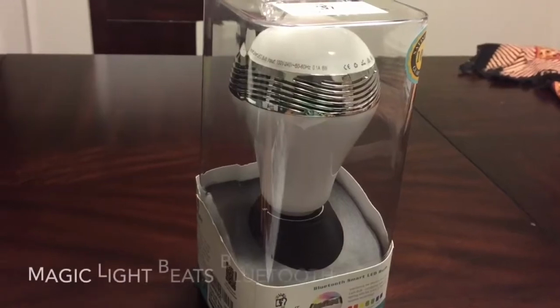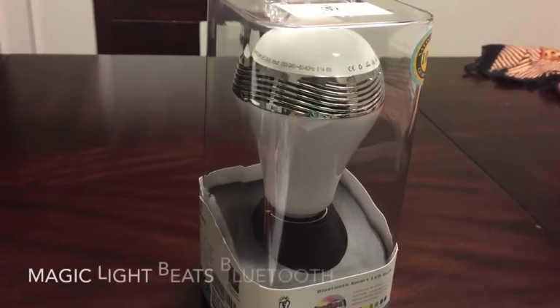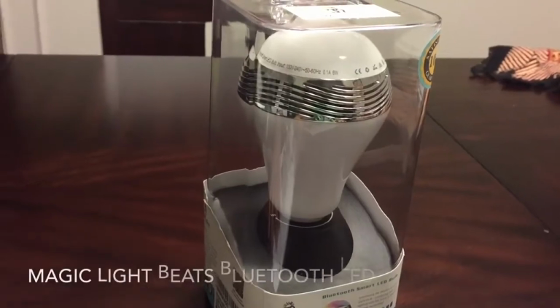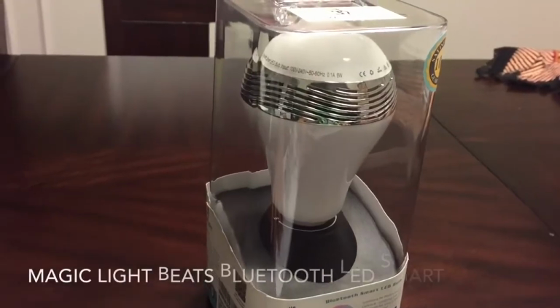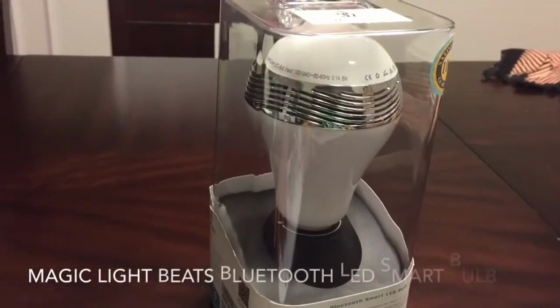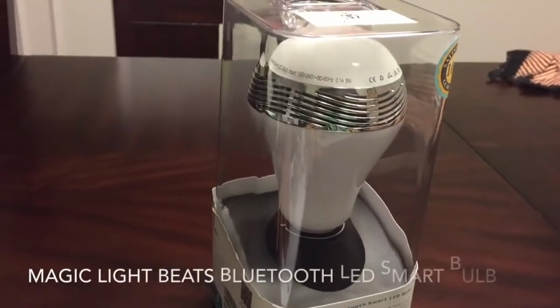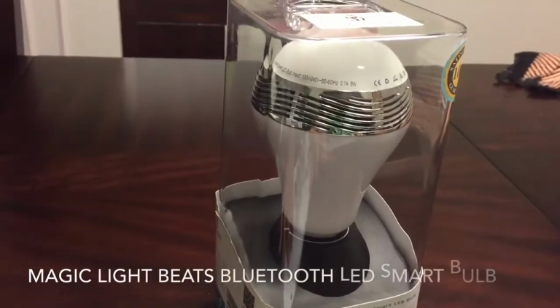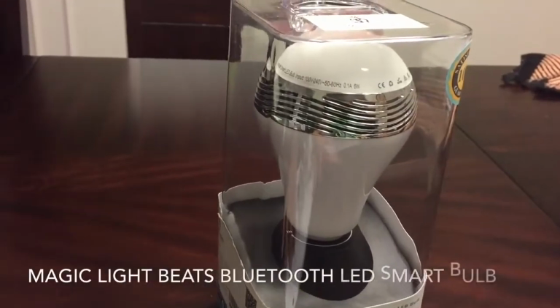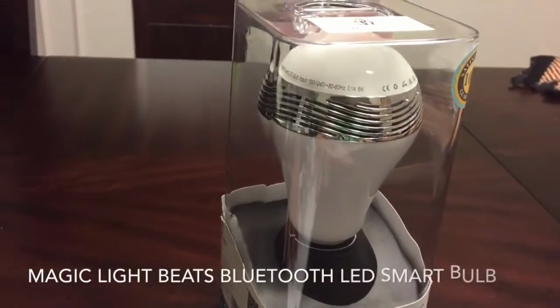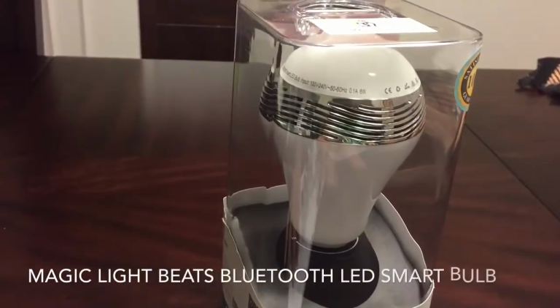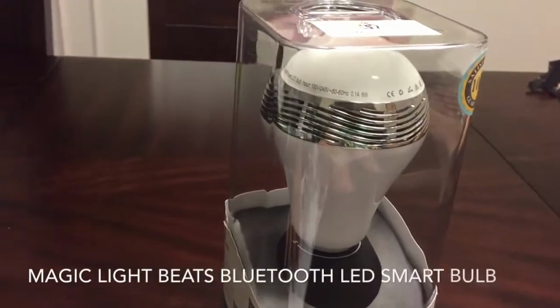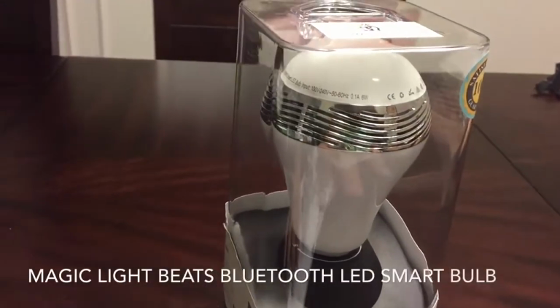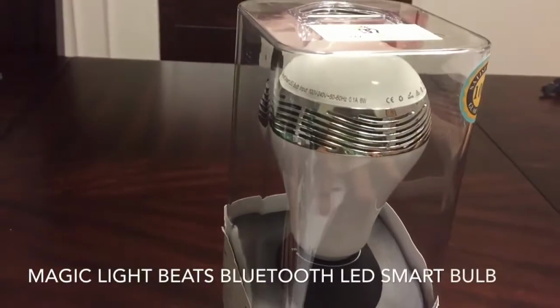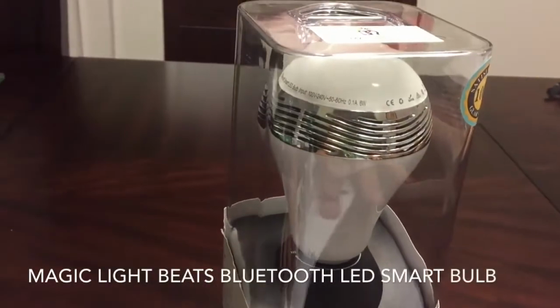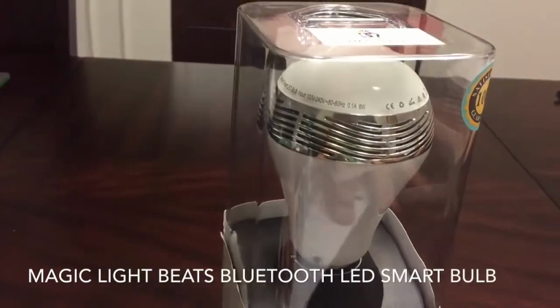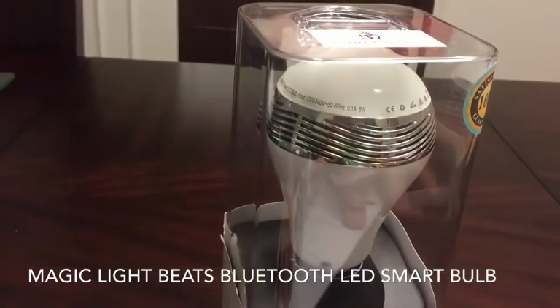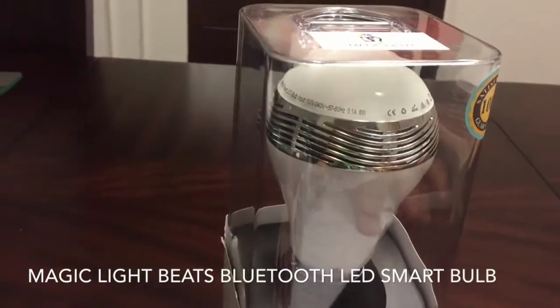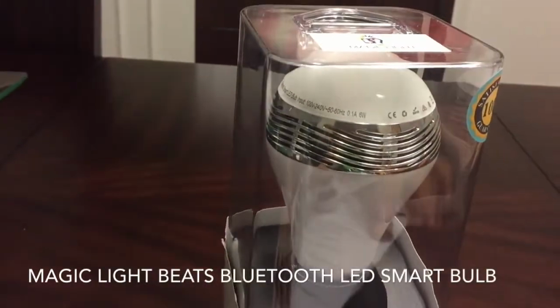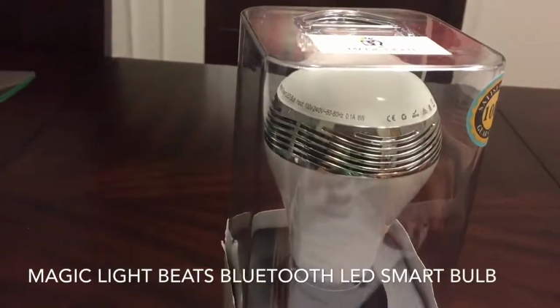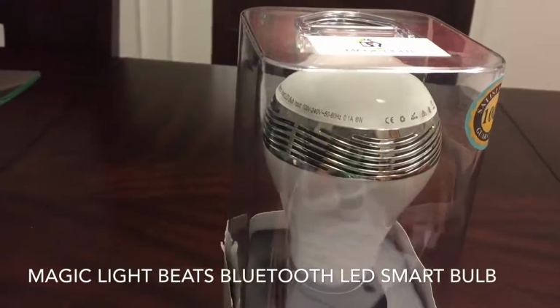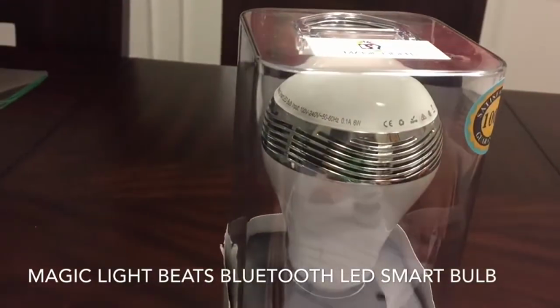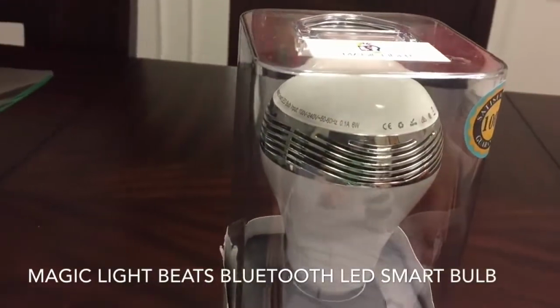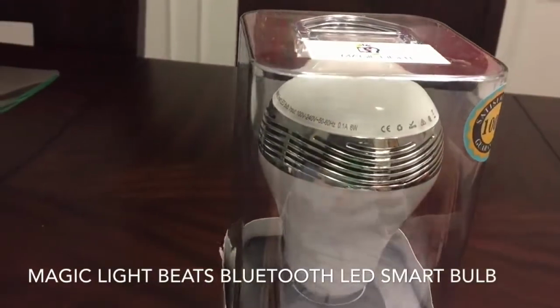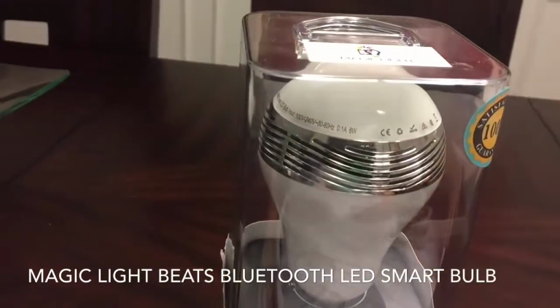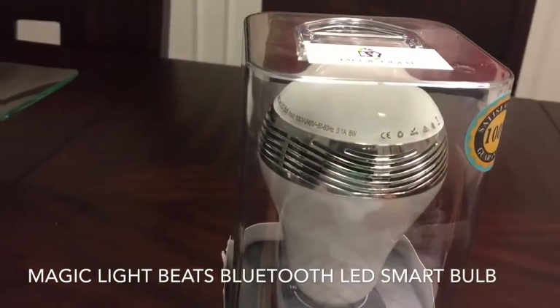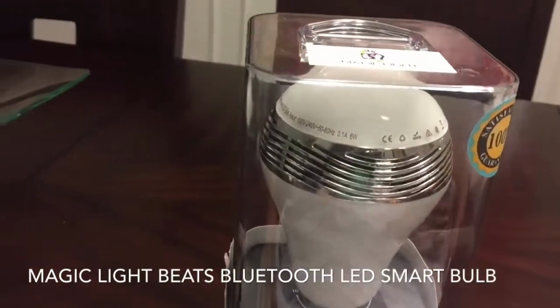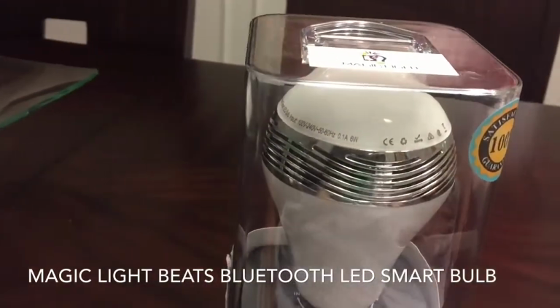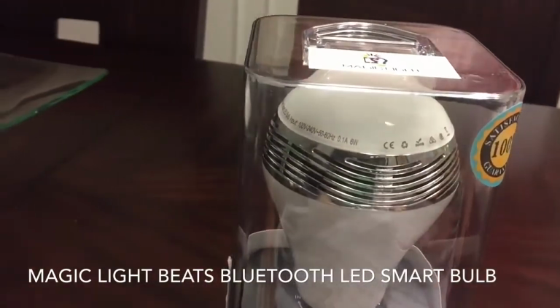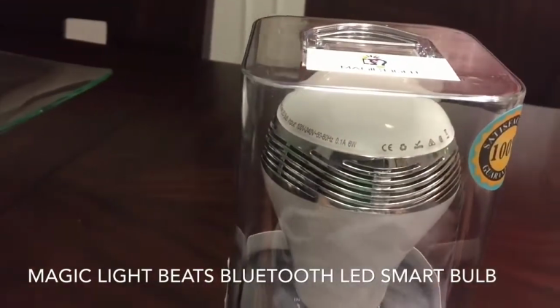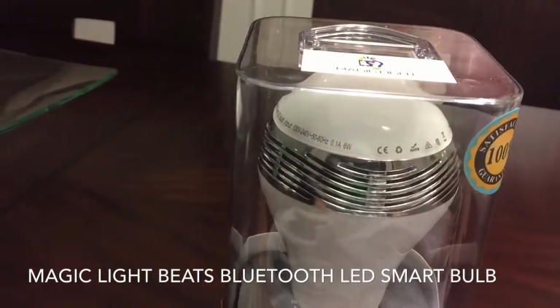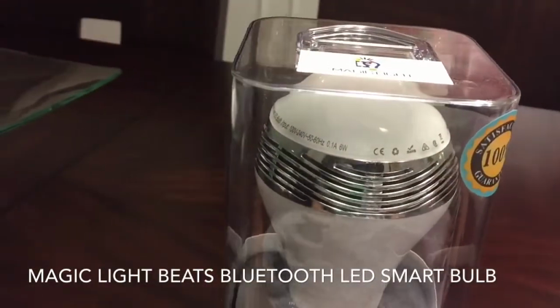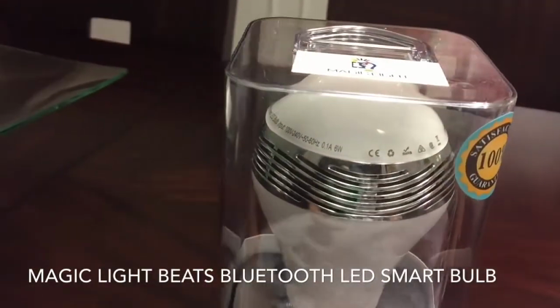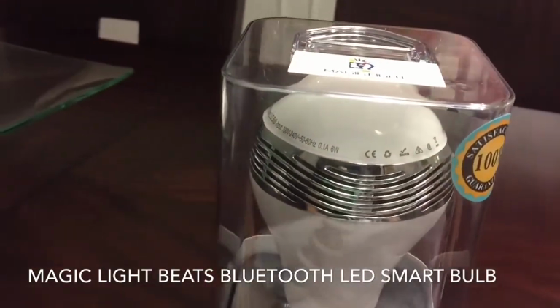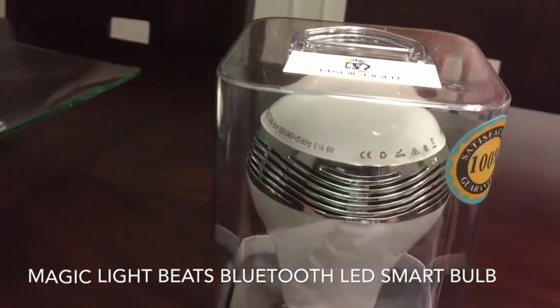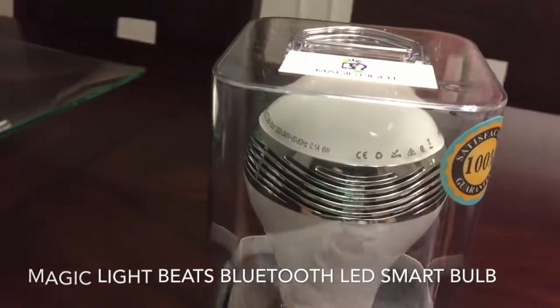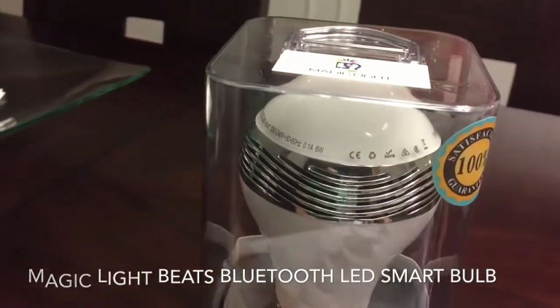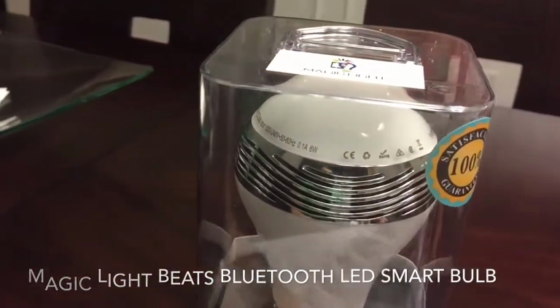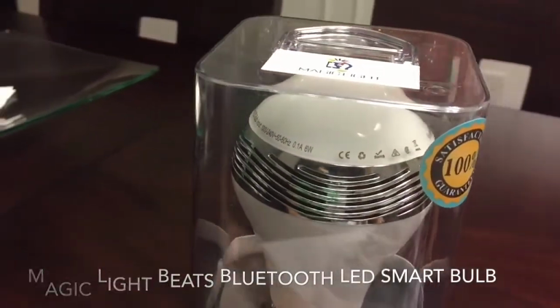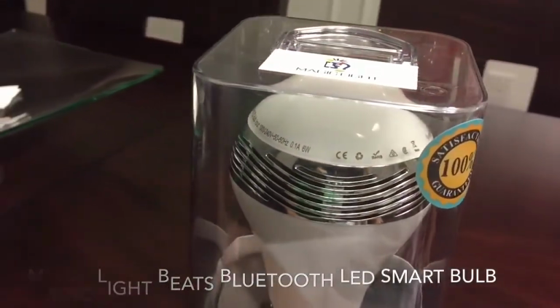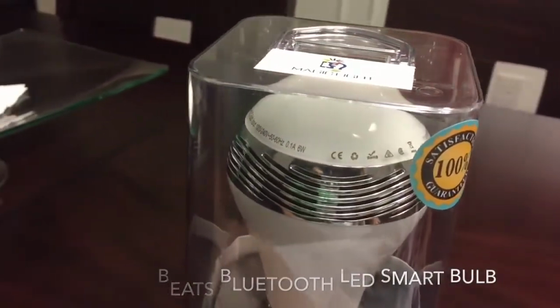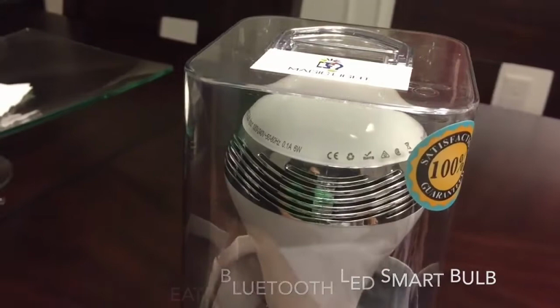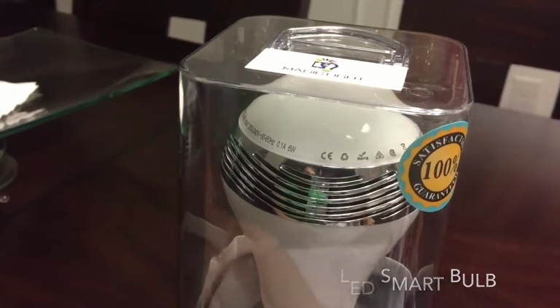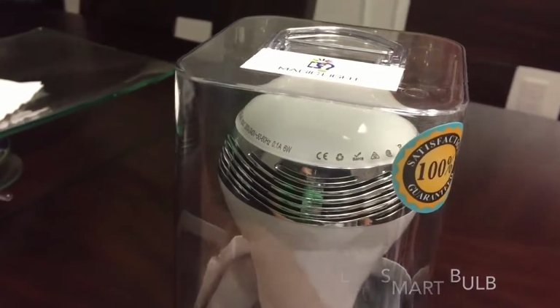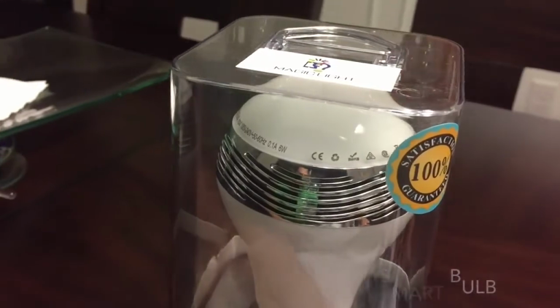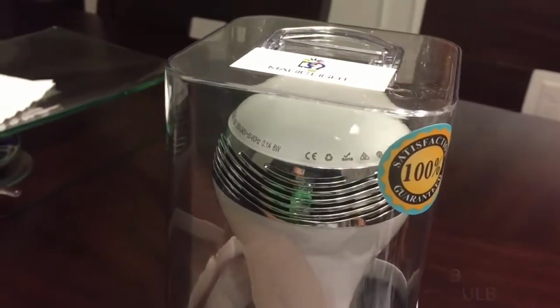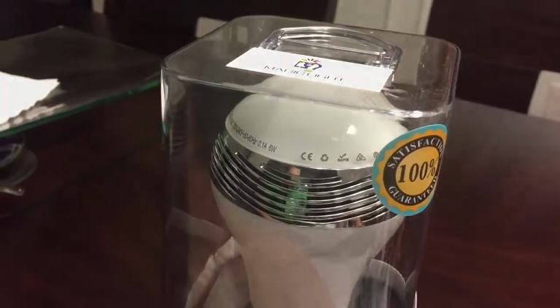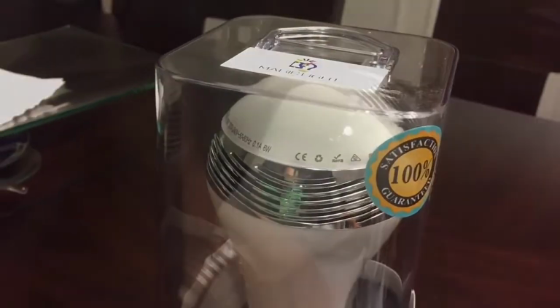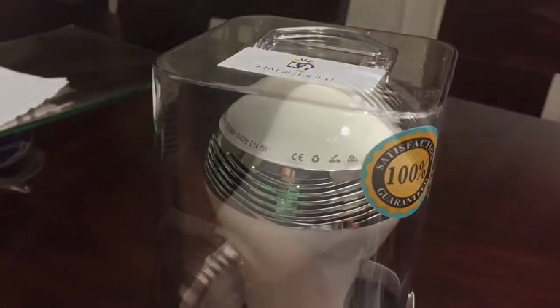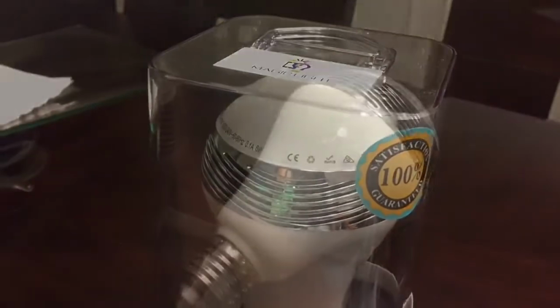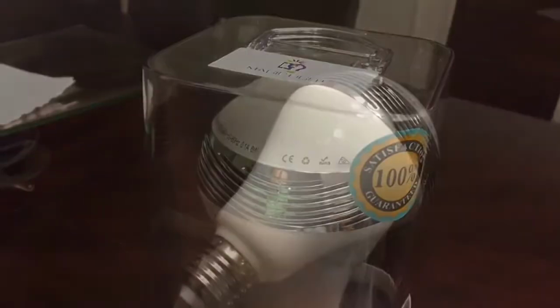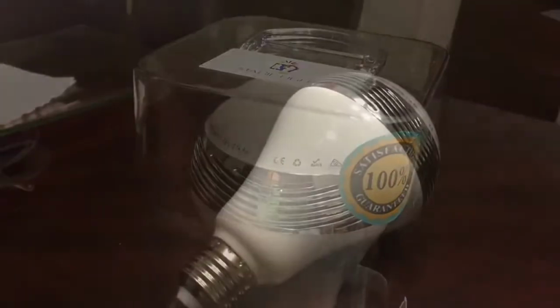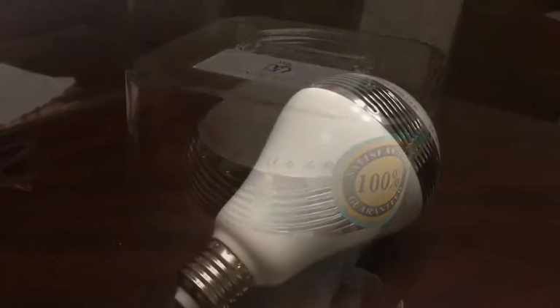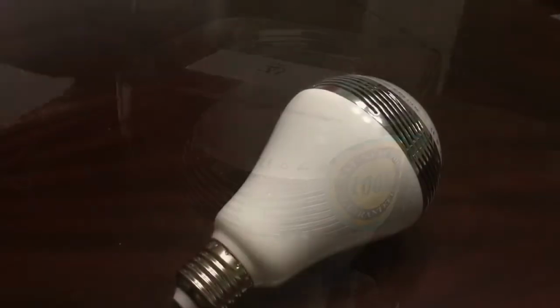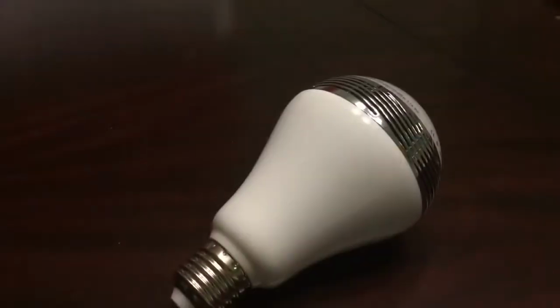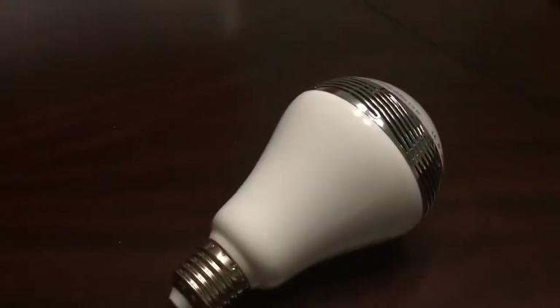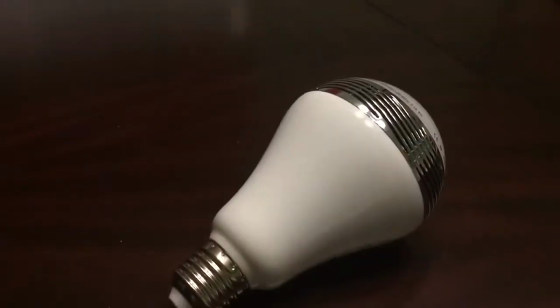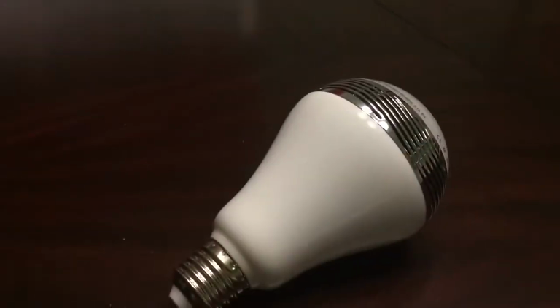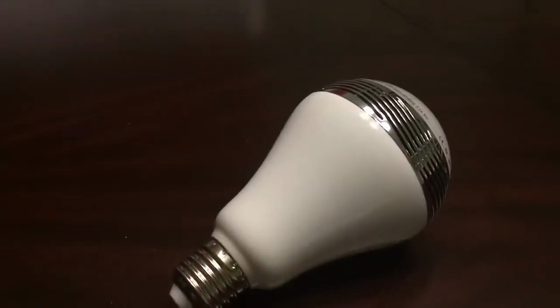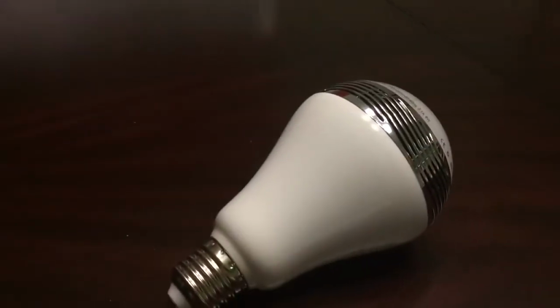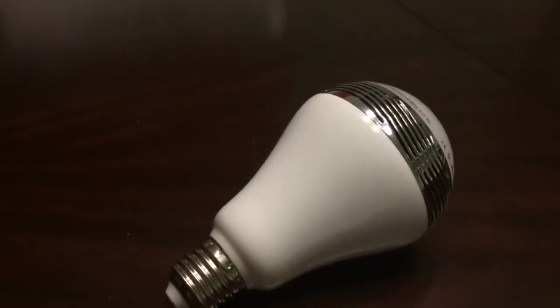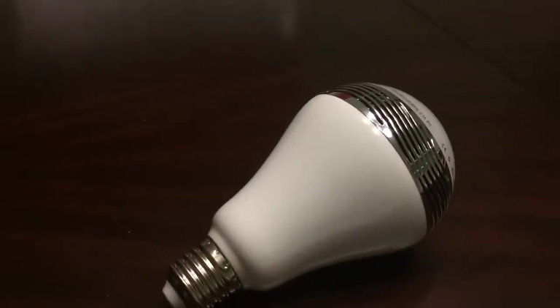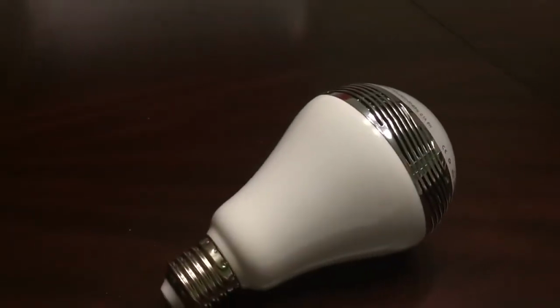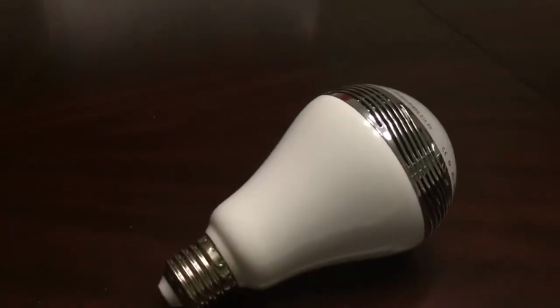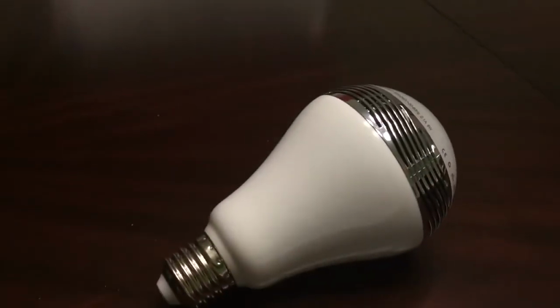Hey everybody, what's going on? Welcome to a review and unboxing of the MagicLite Beats LED Smart Bulb.